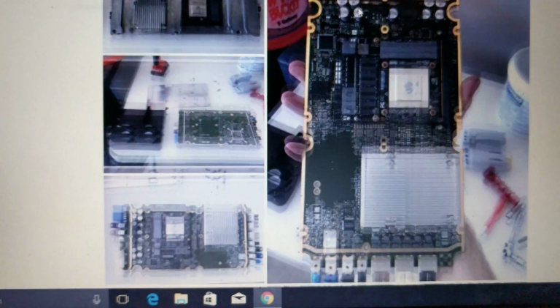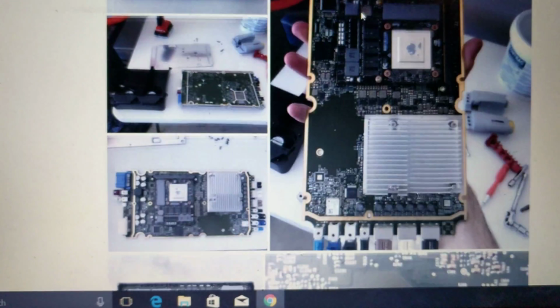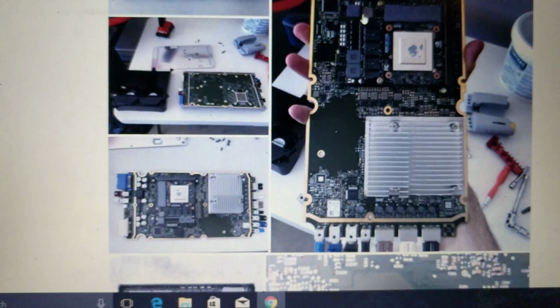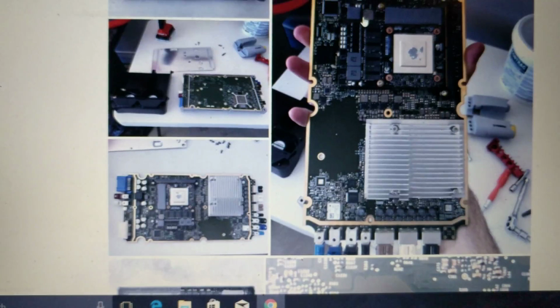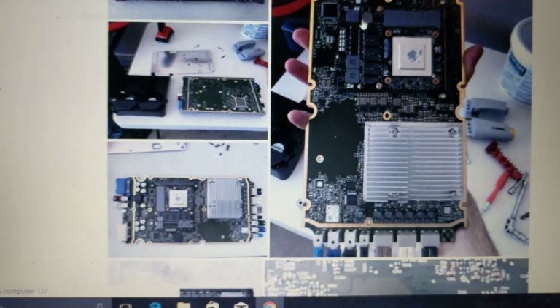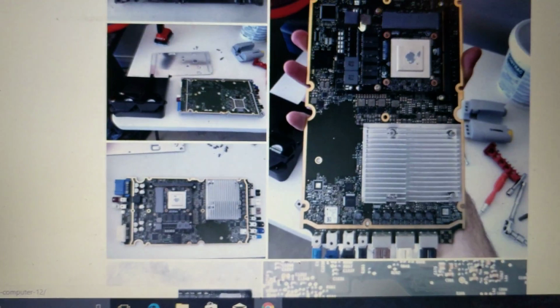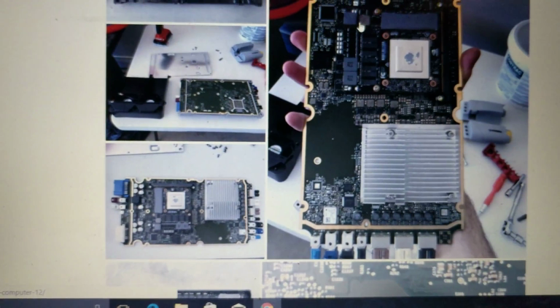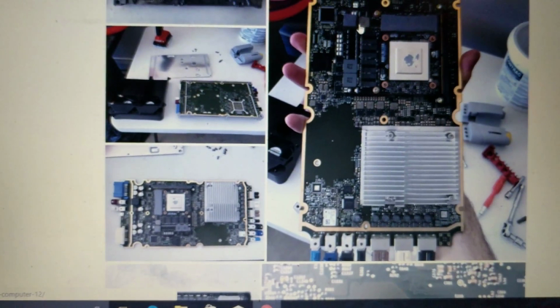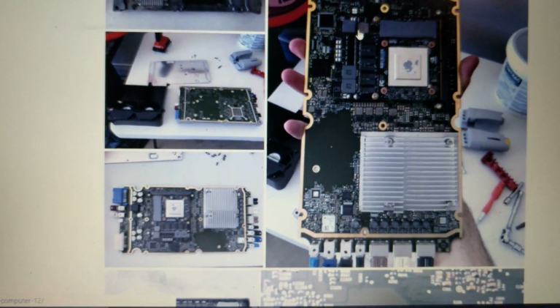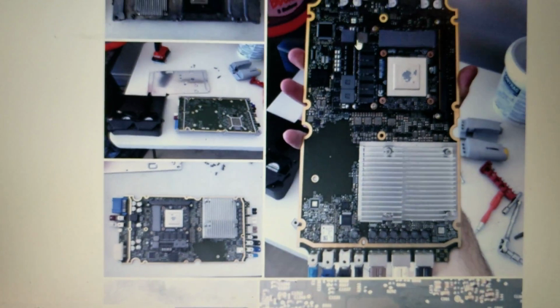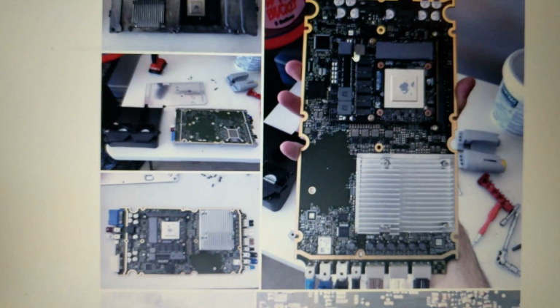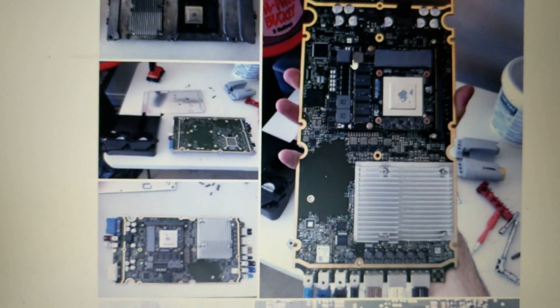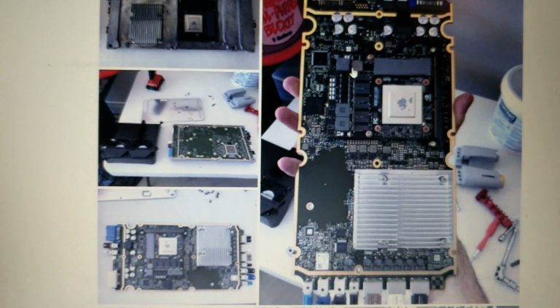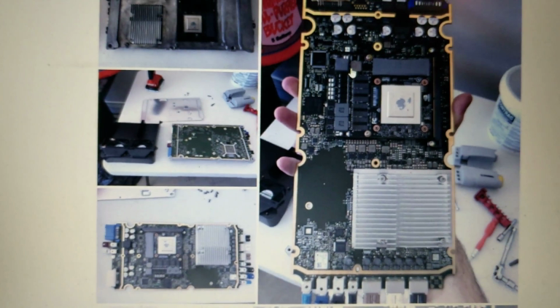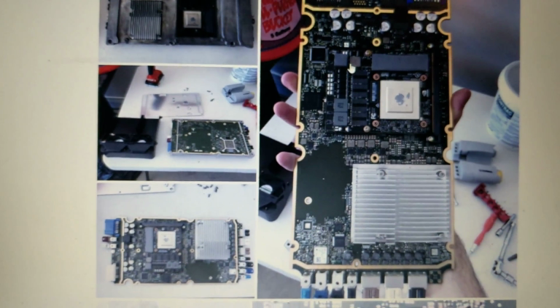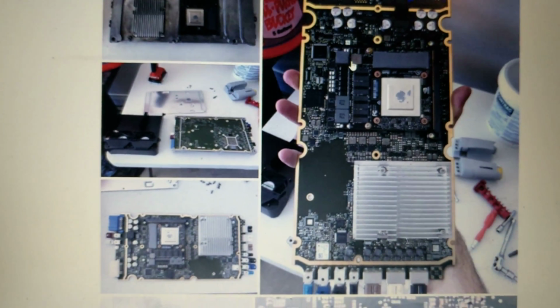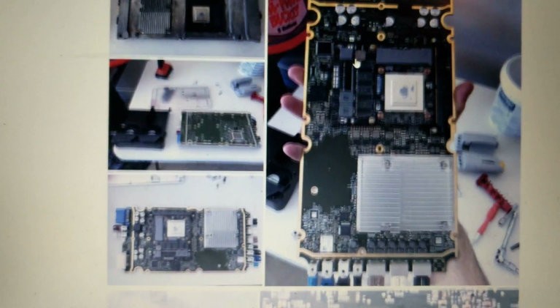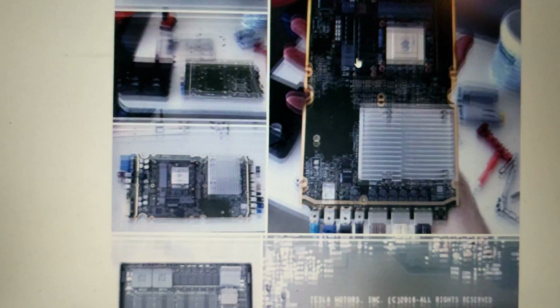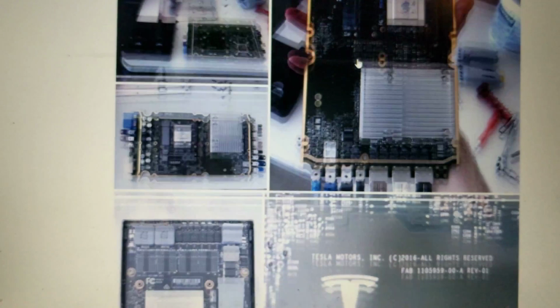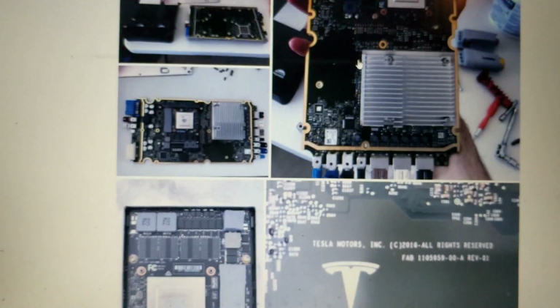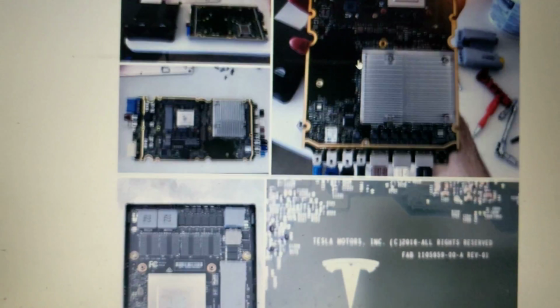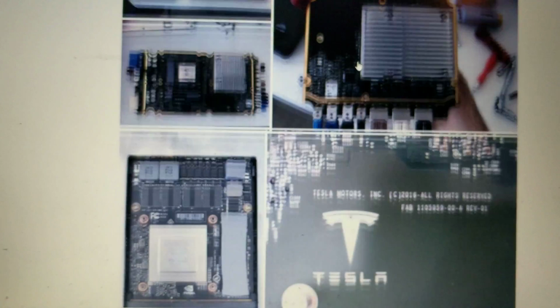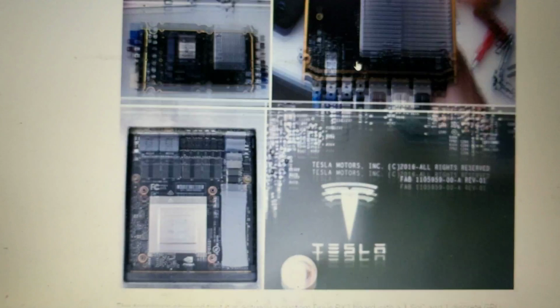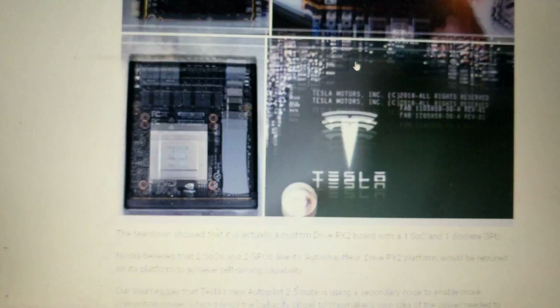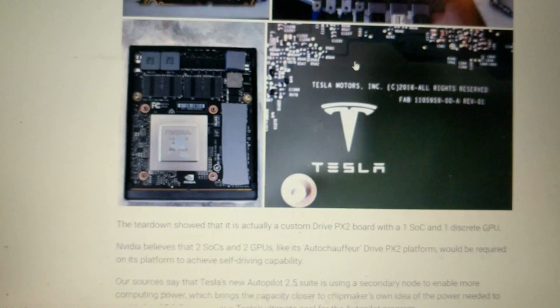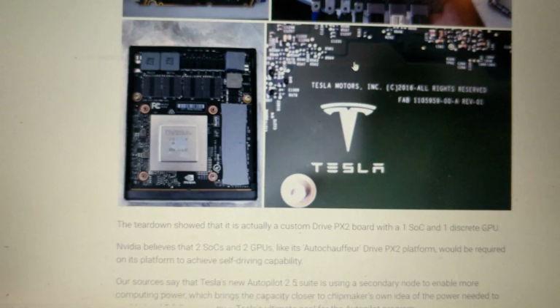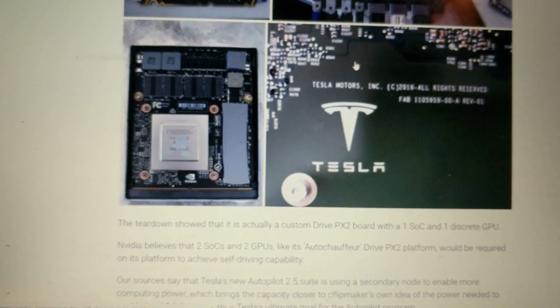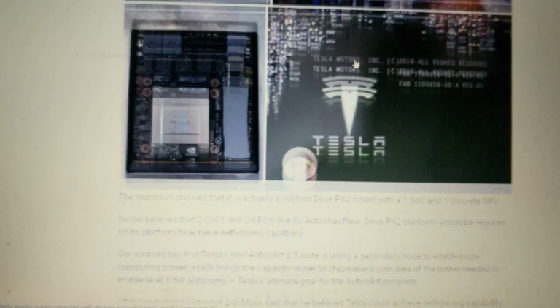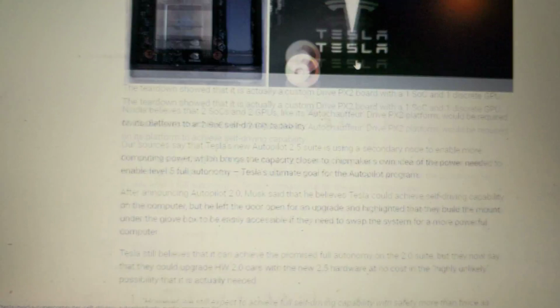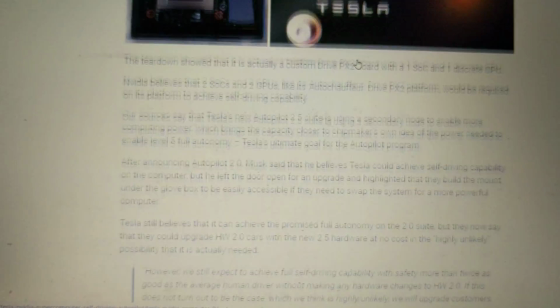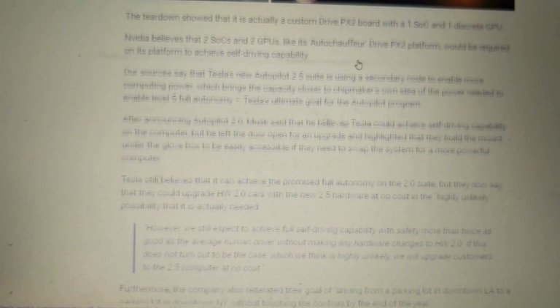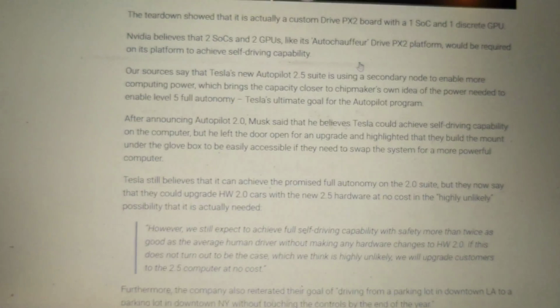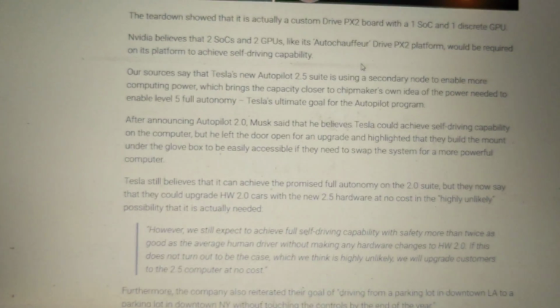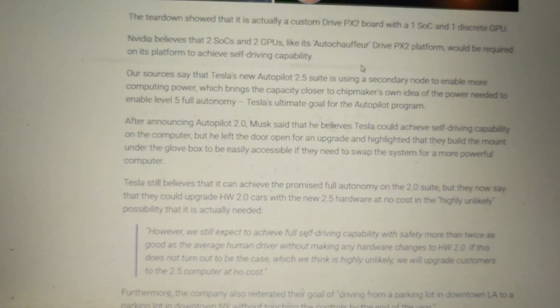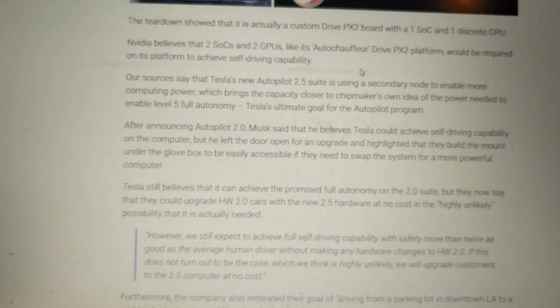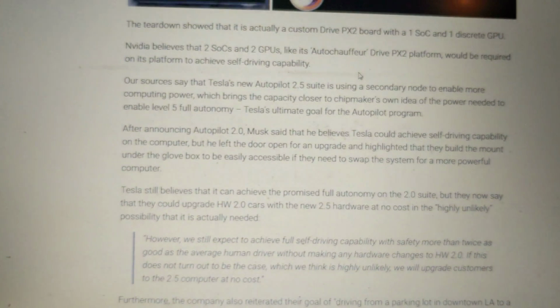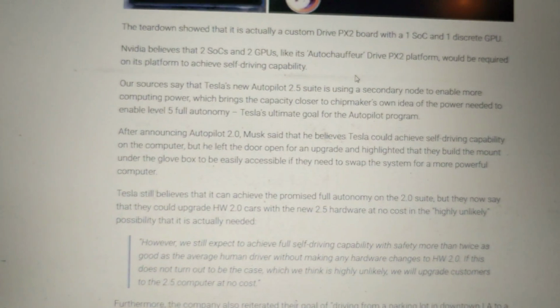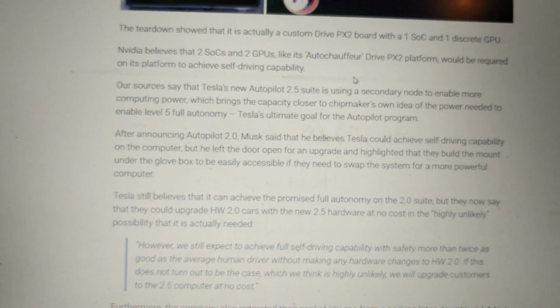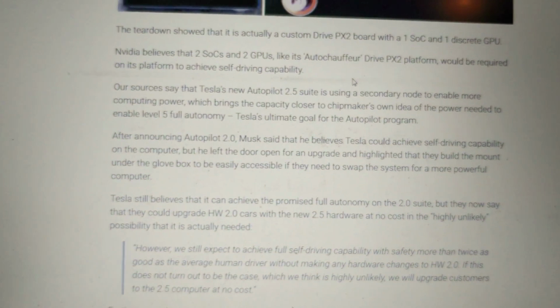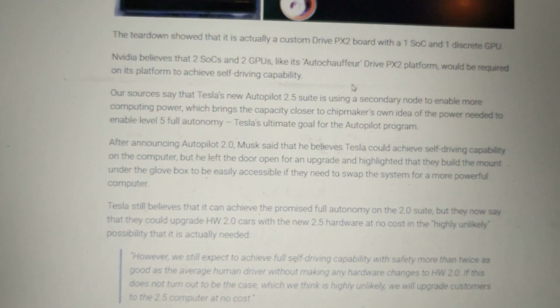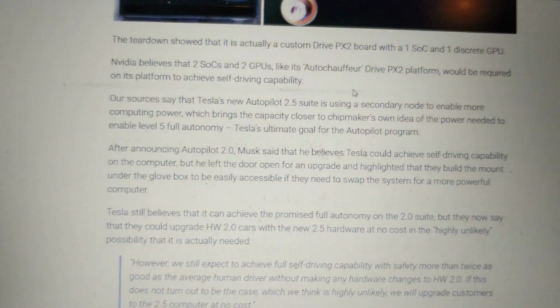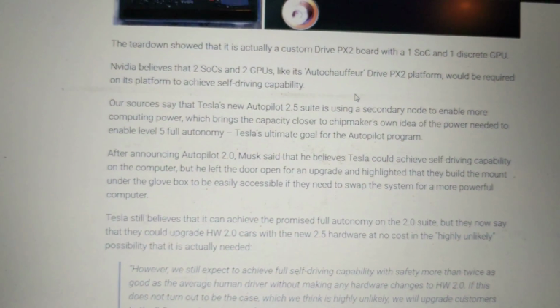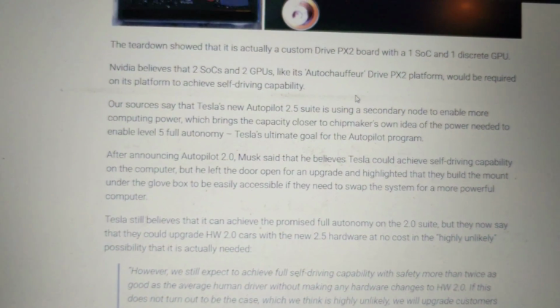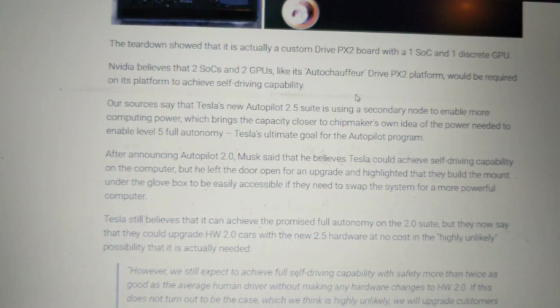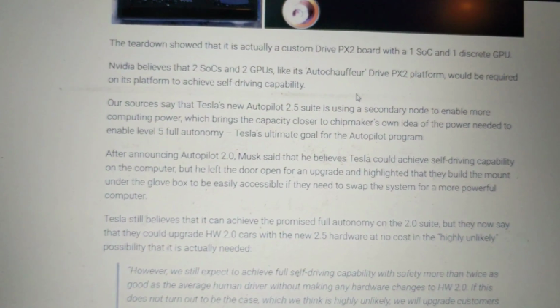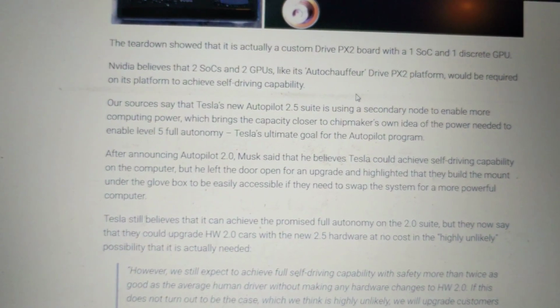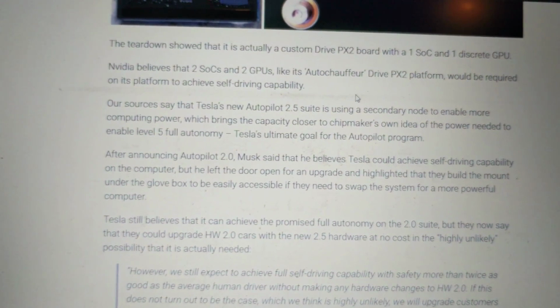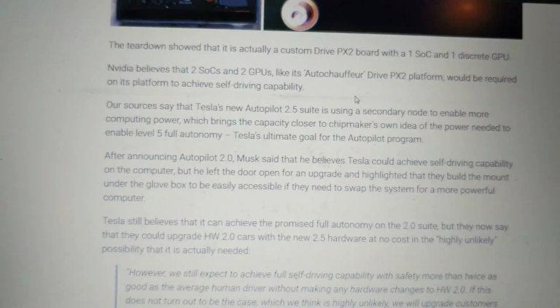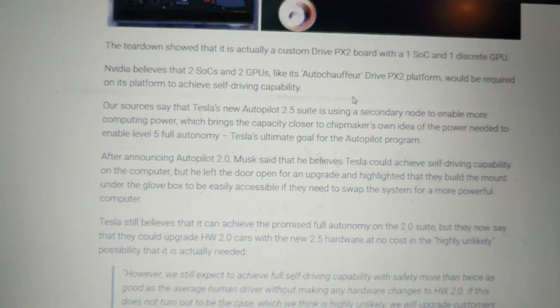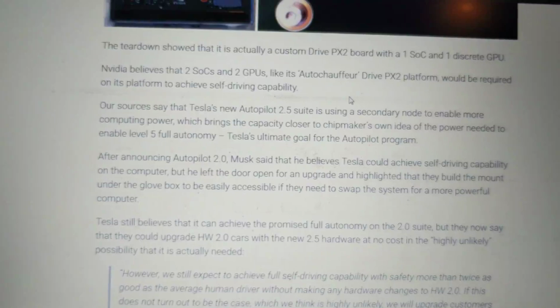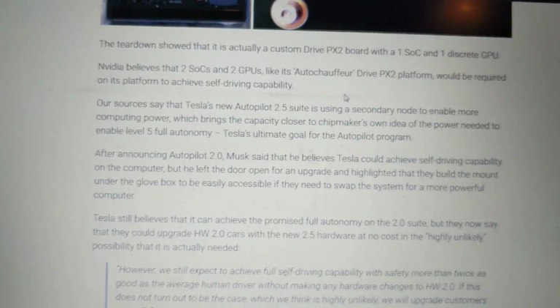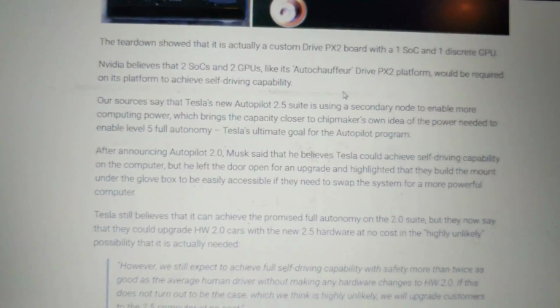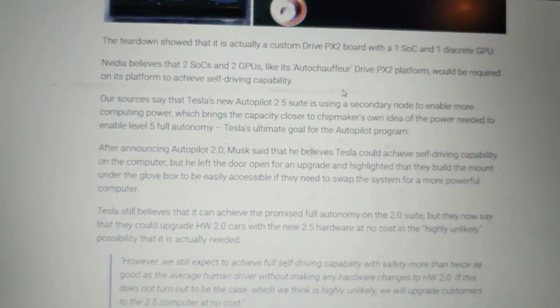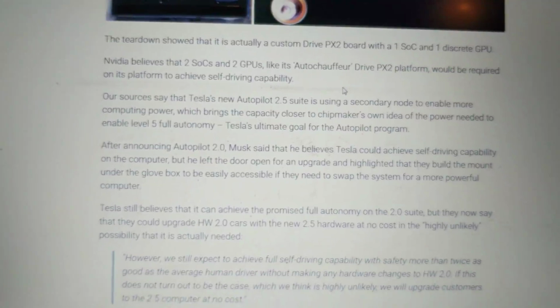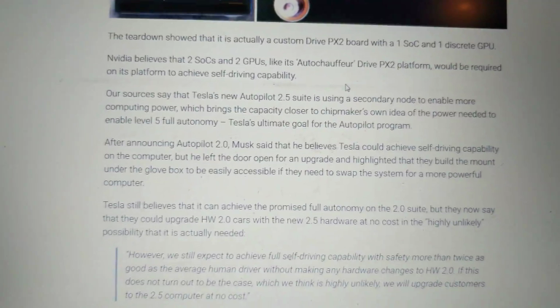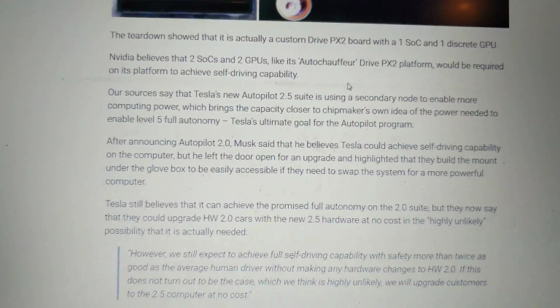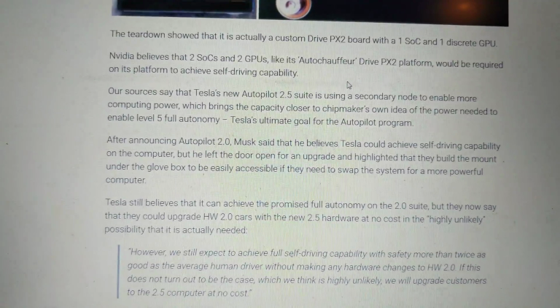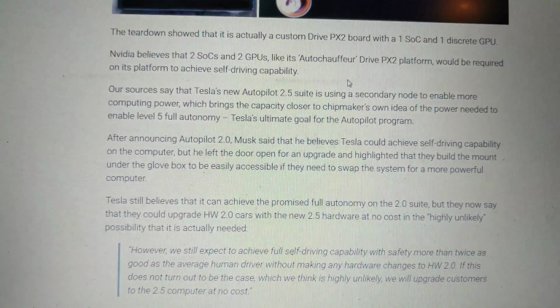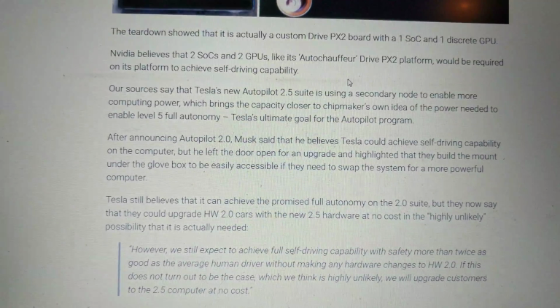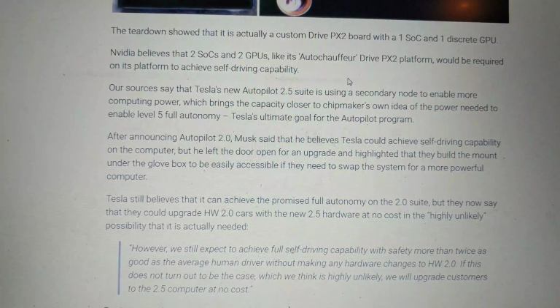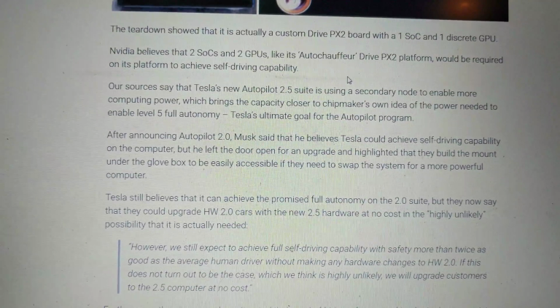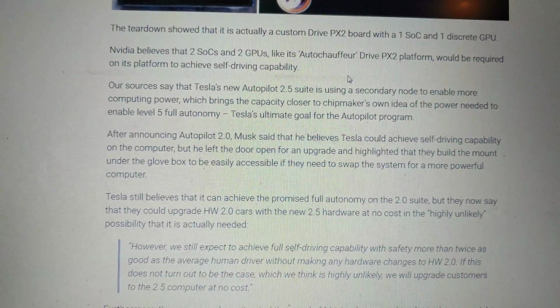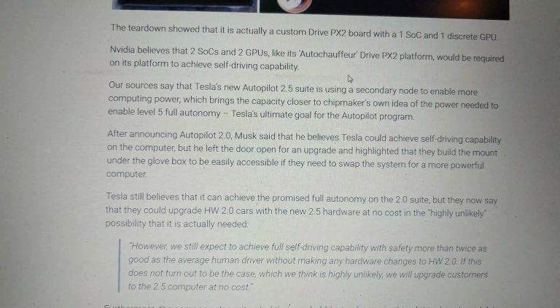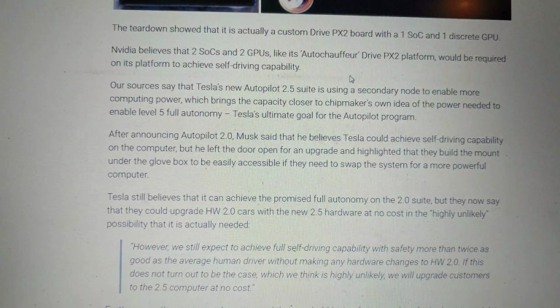Actually, there's a computer — somebody actually pulled it out of their car — and it shows you what it is, because Tesla's very secretive about these things.